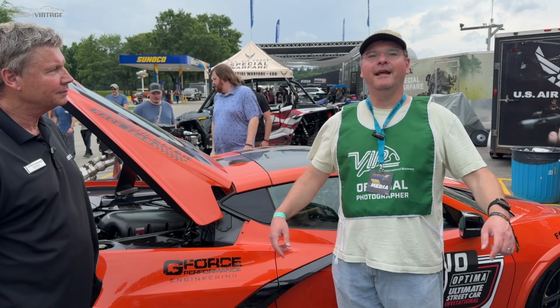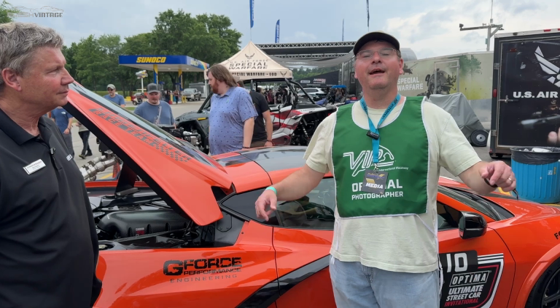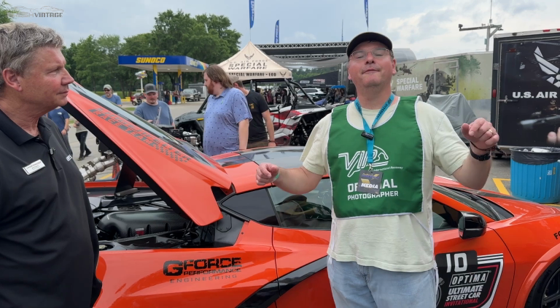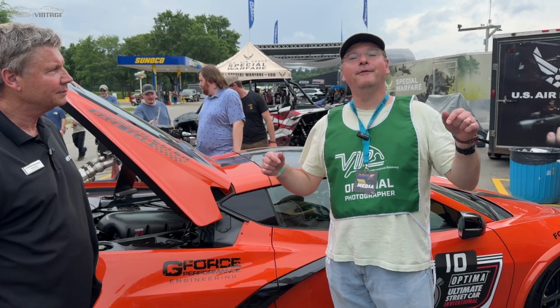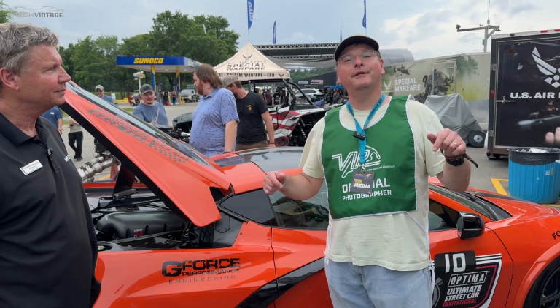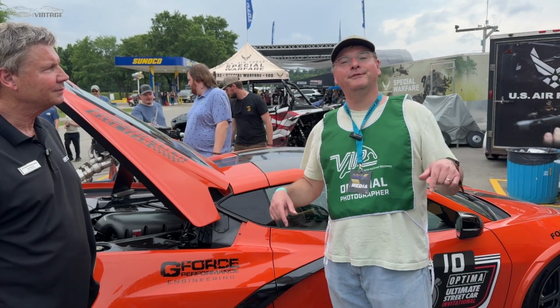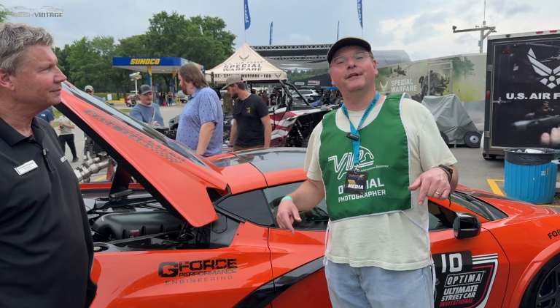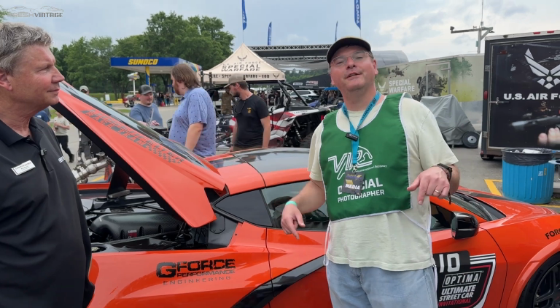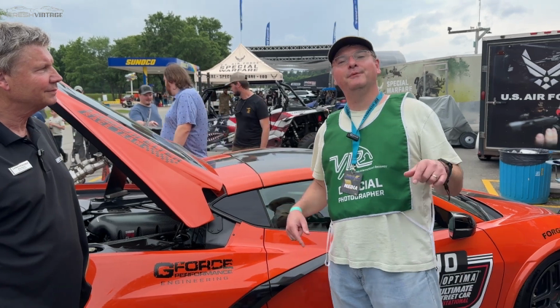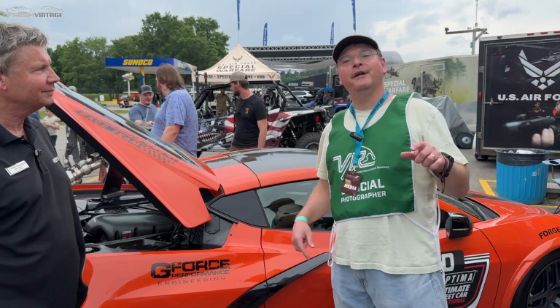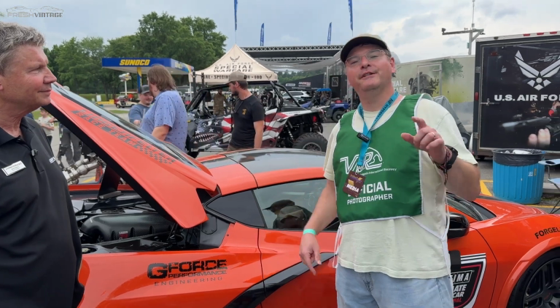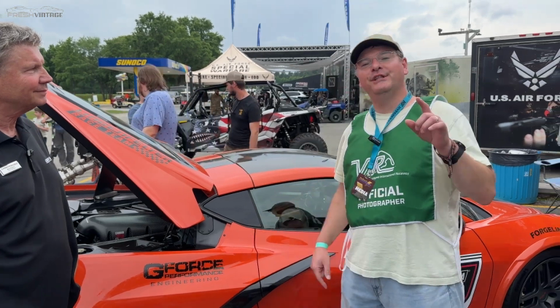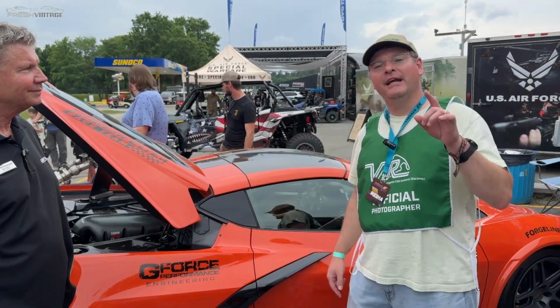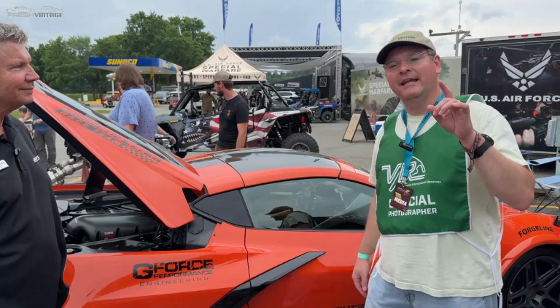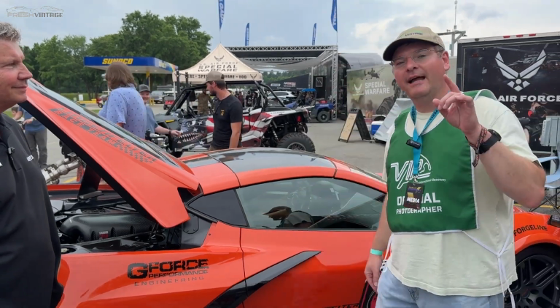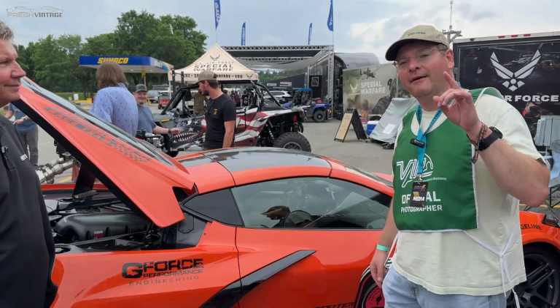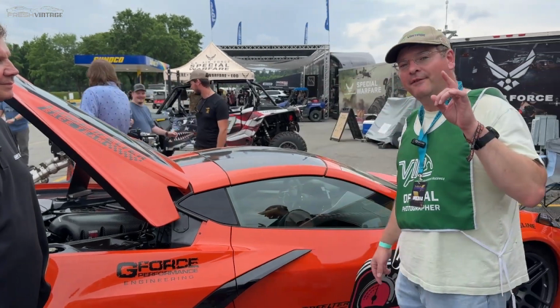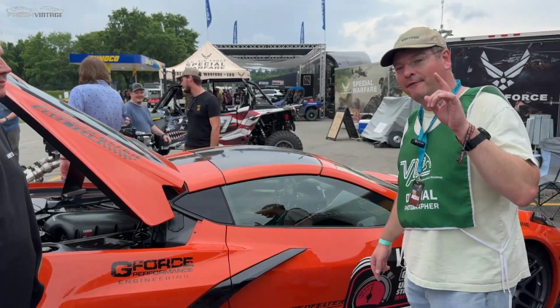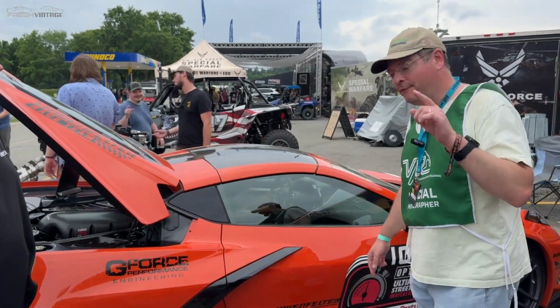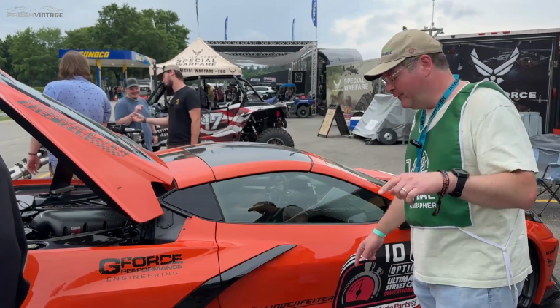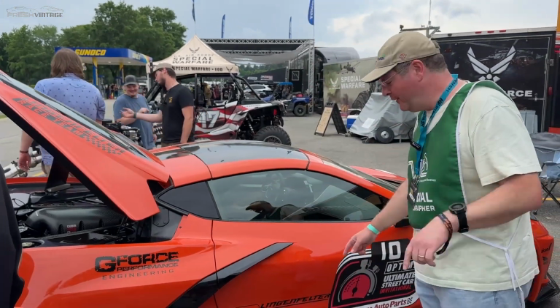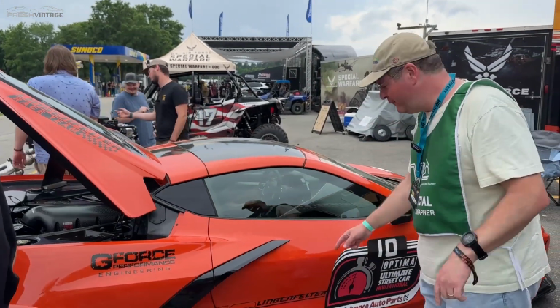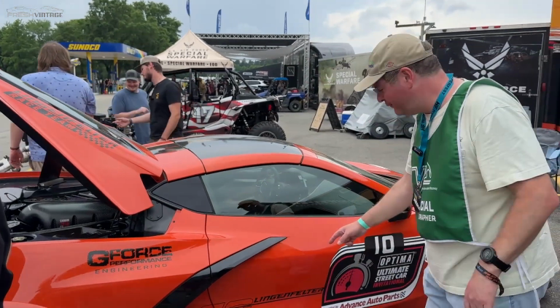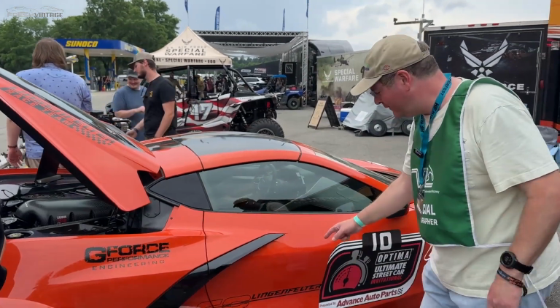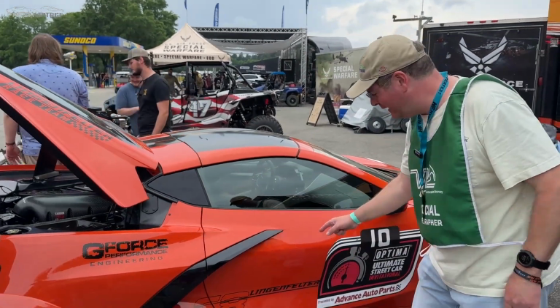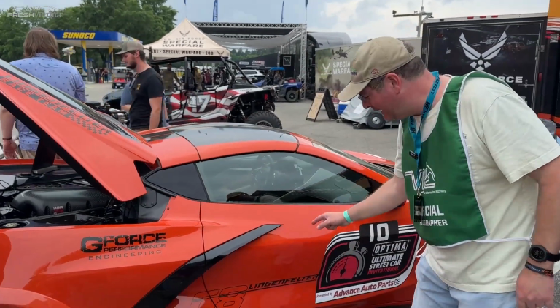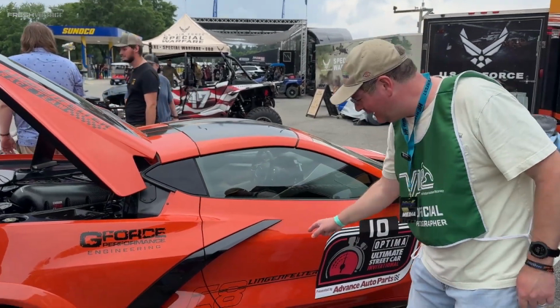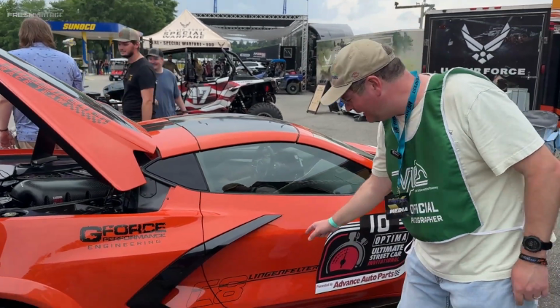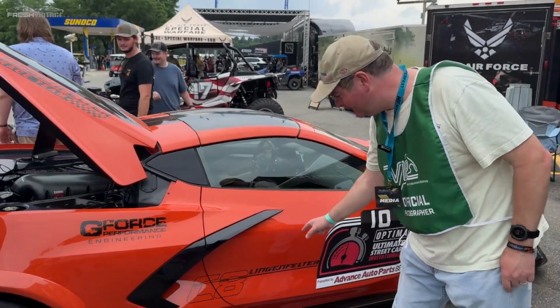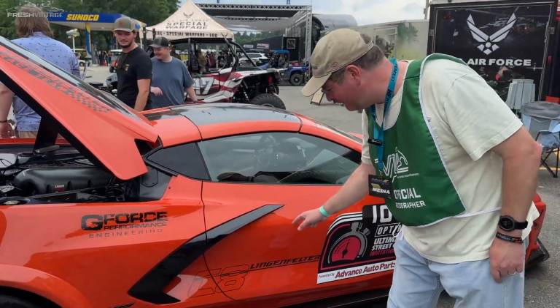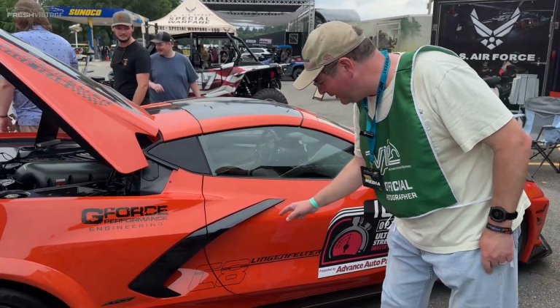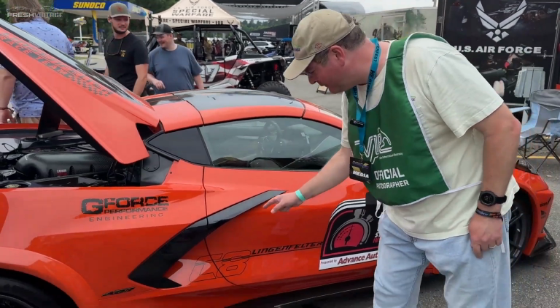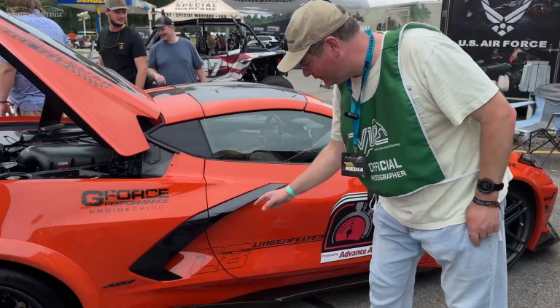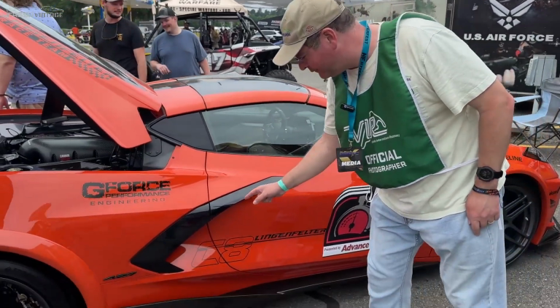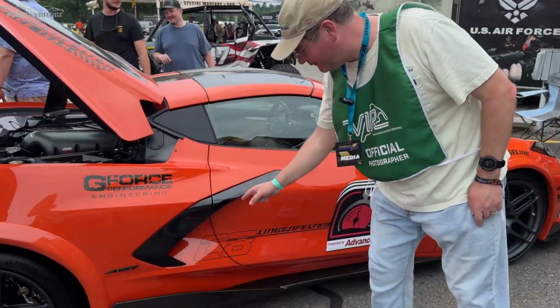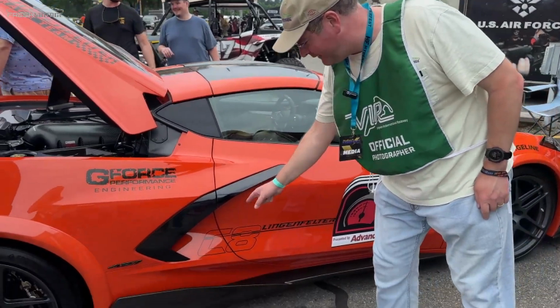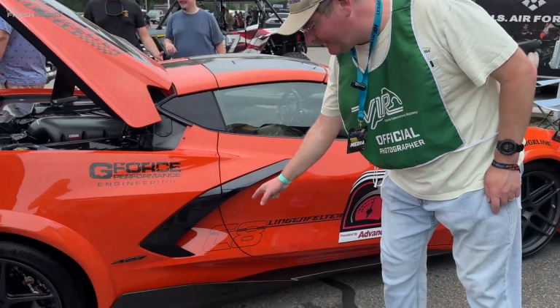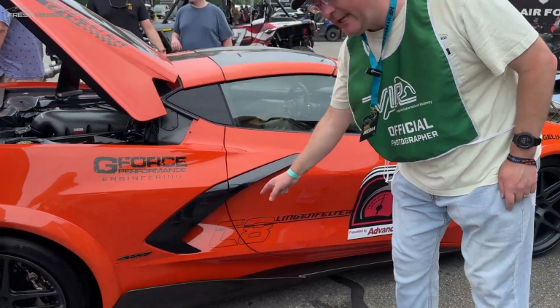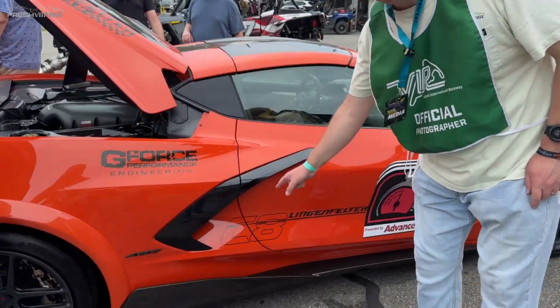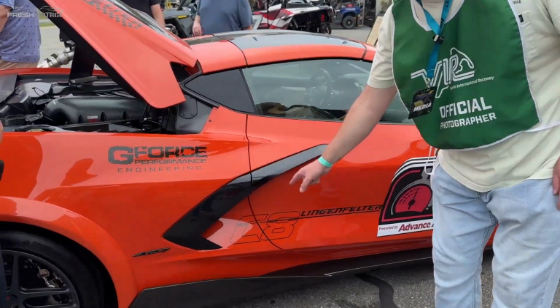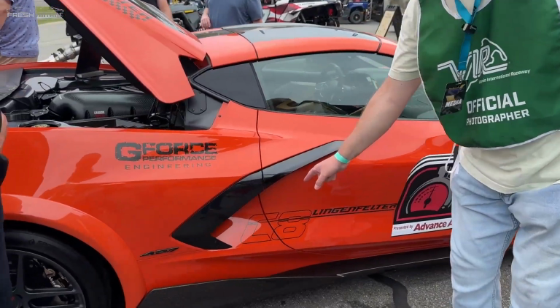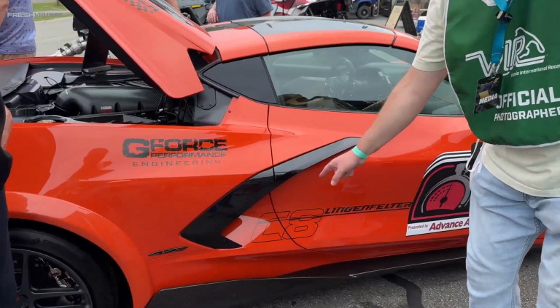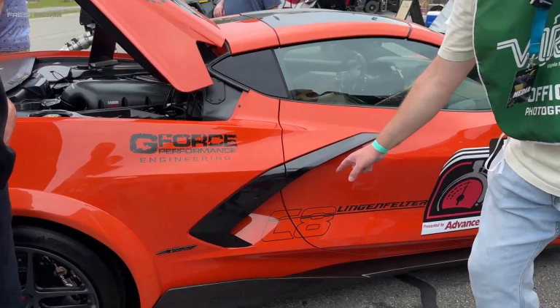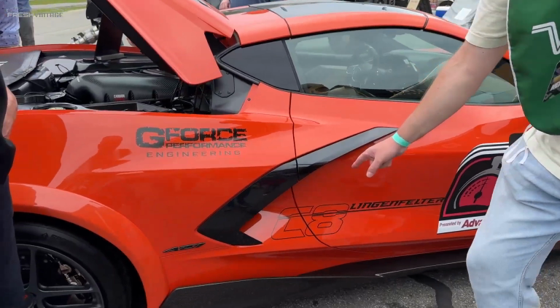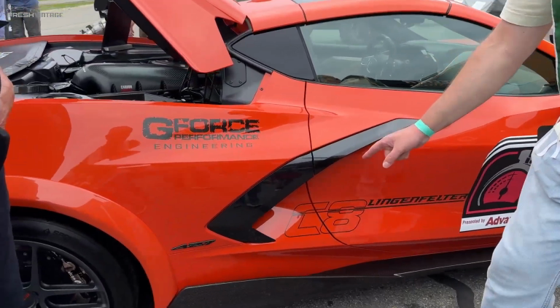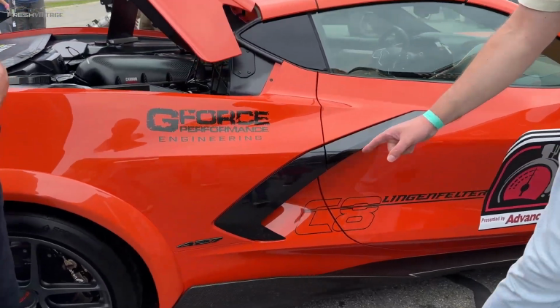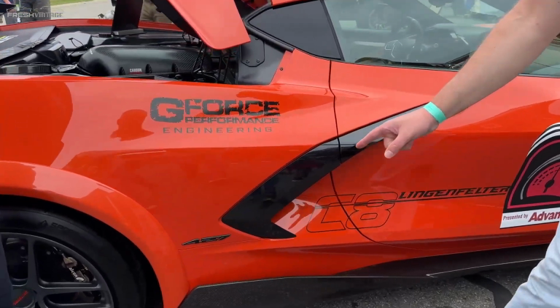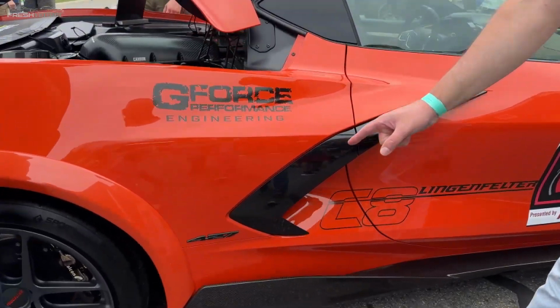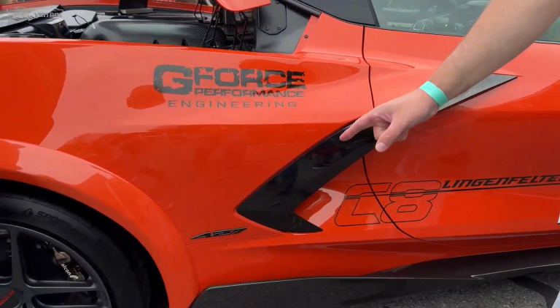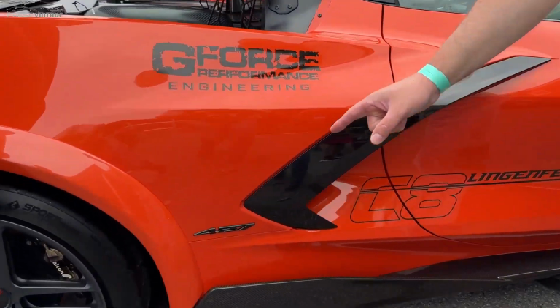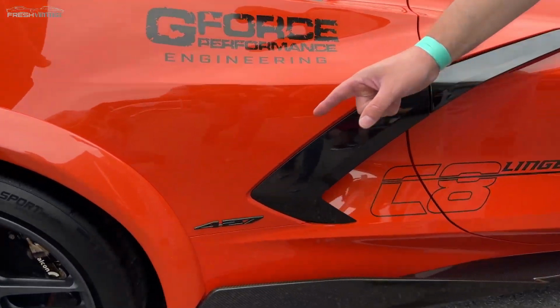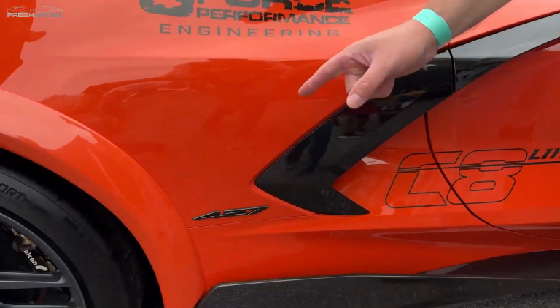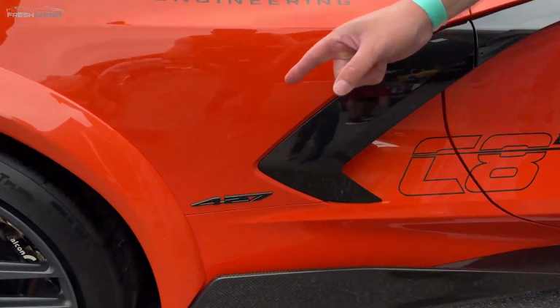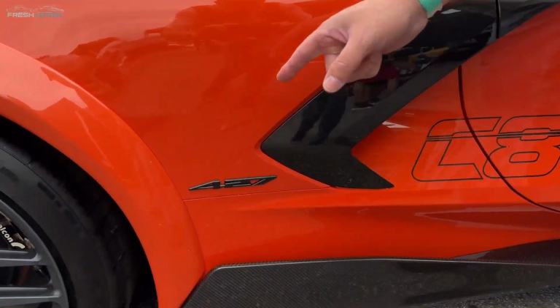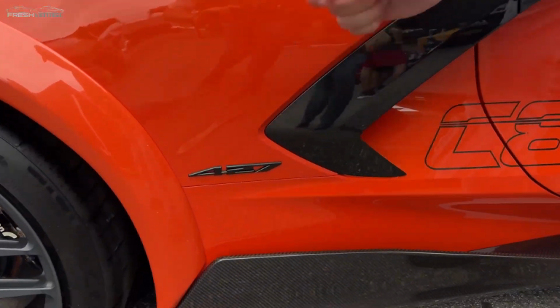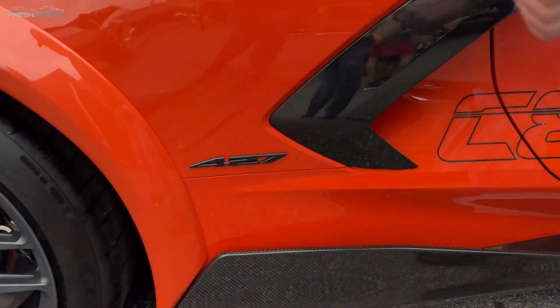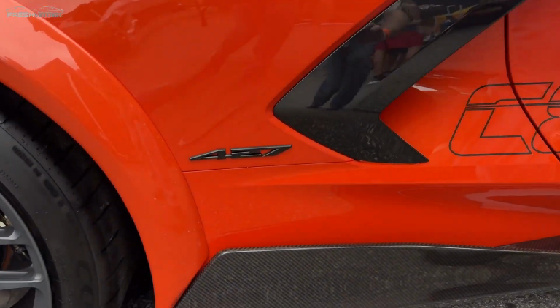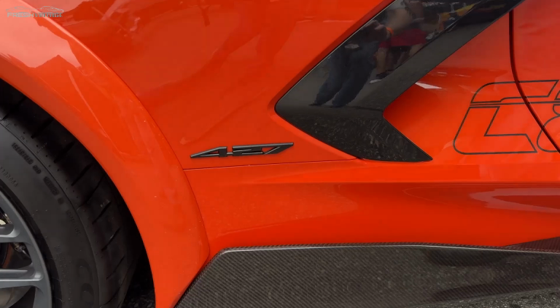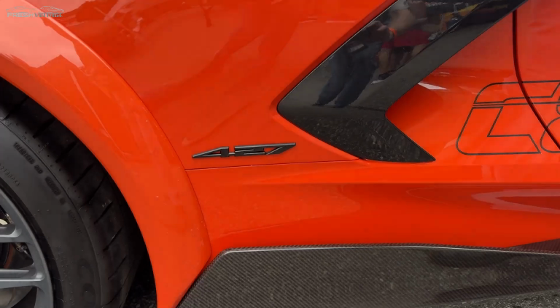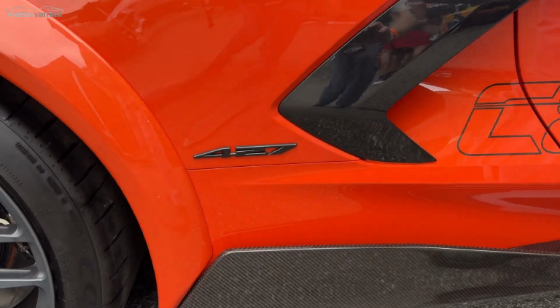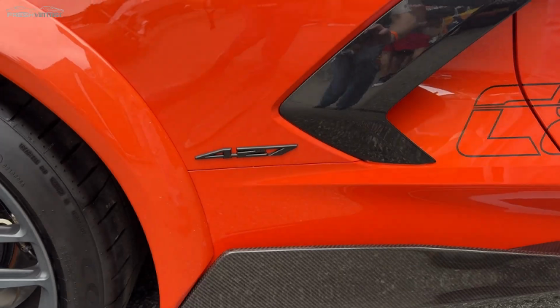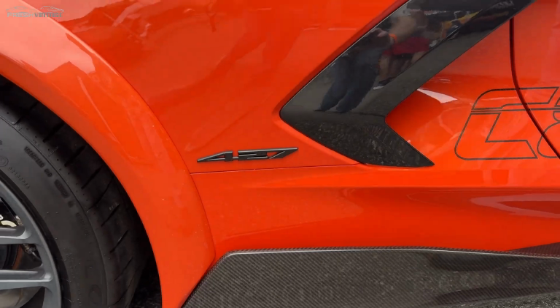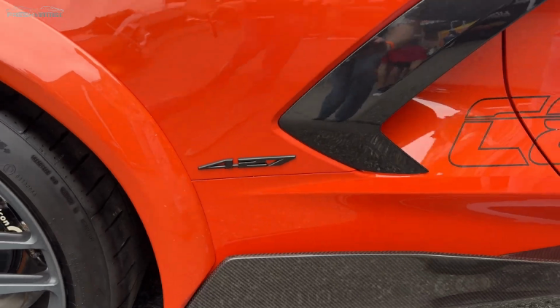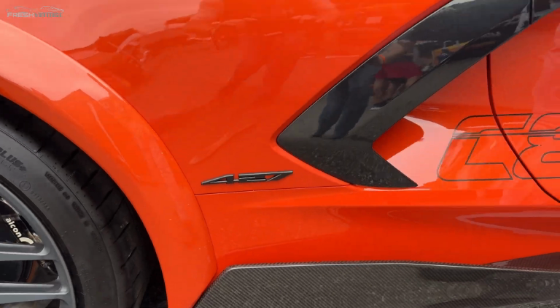Today on Fresh Vintage, we are checking out the first Lingenfelter C8 Corvette with a 427 in it.